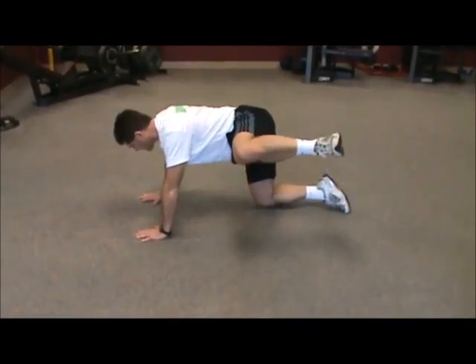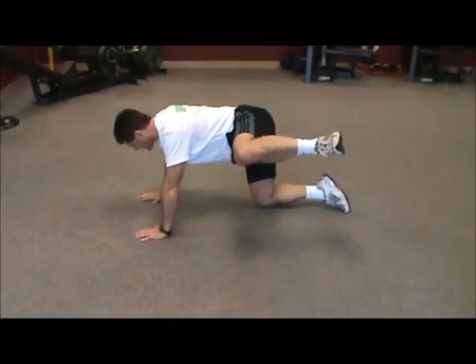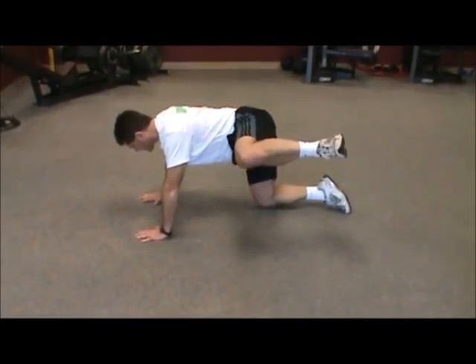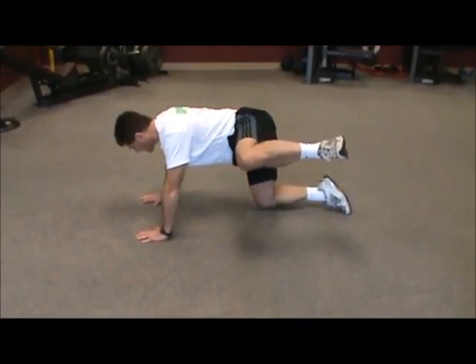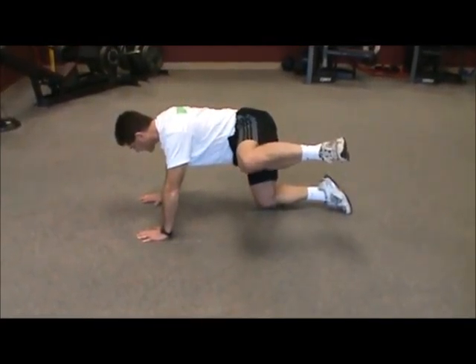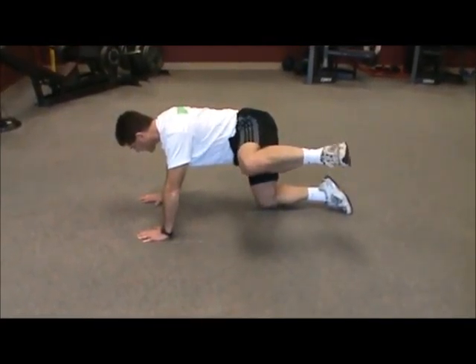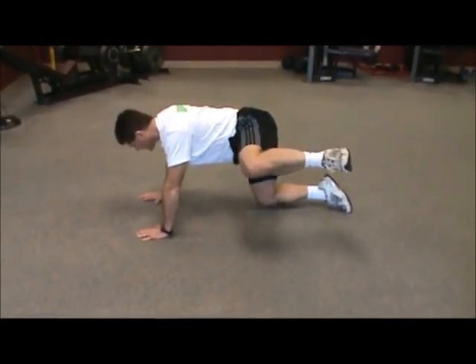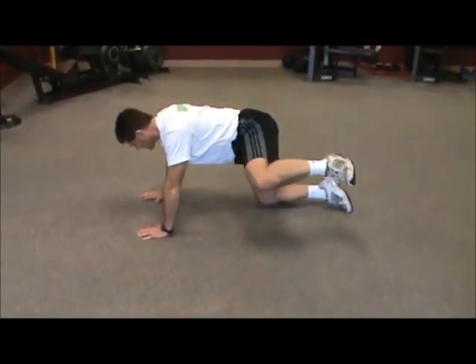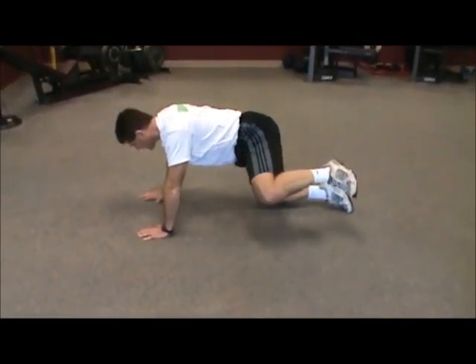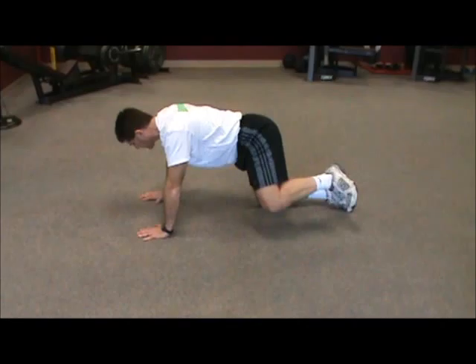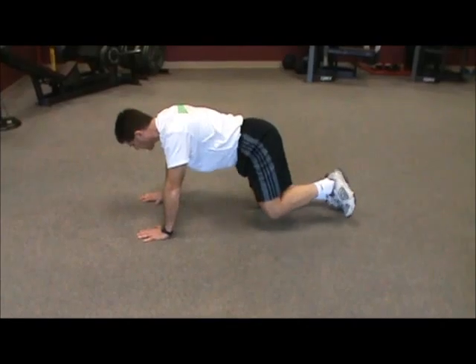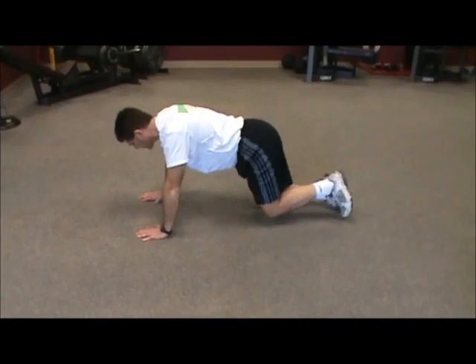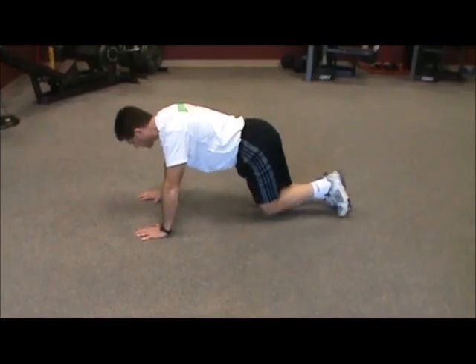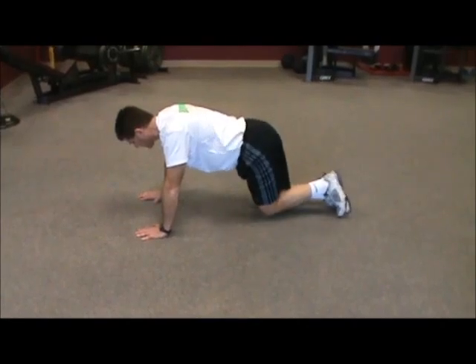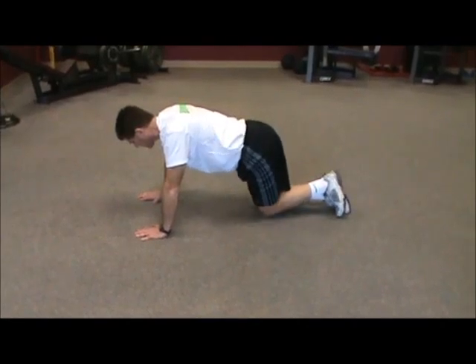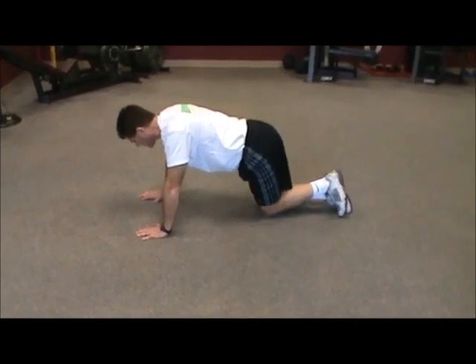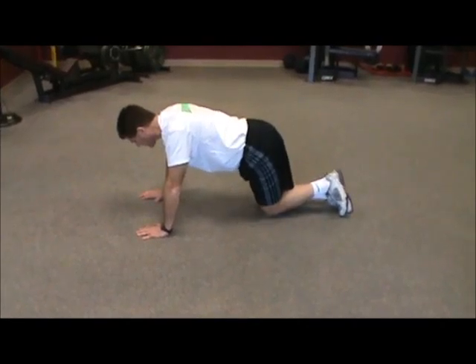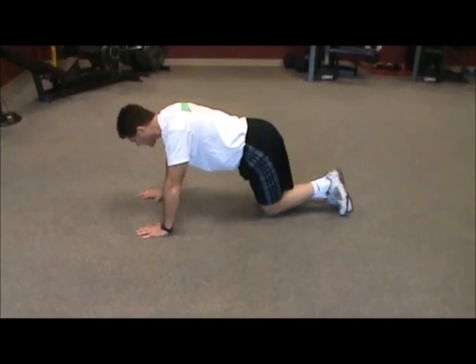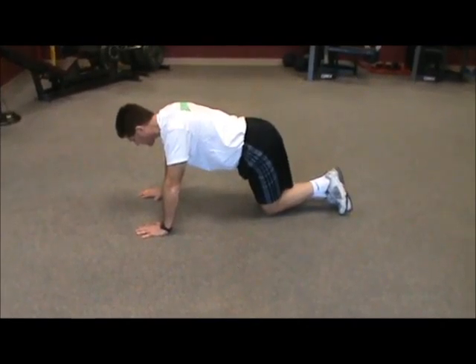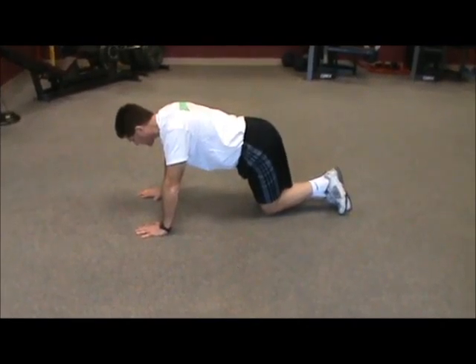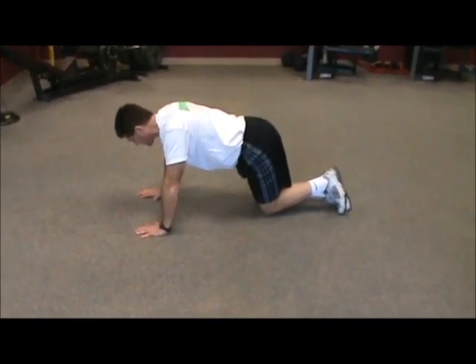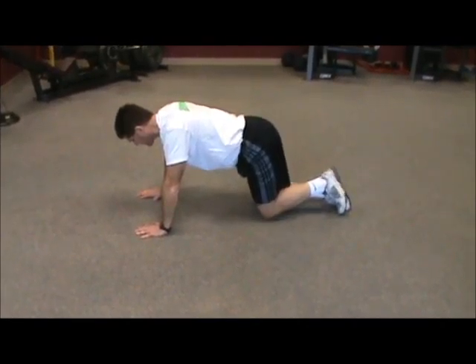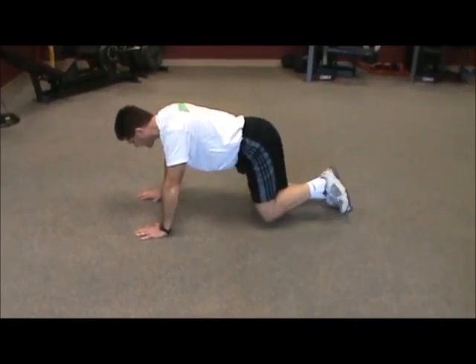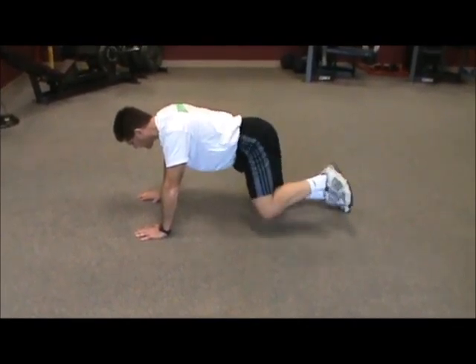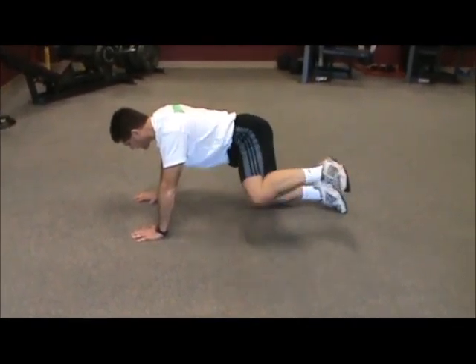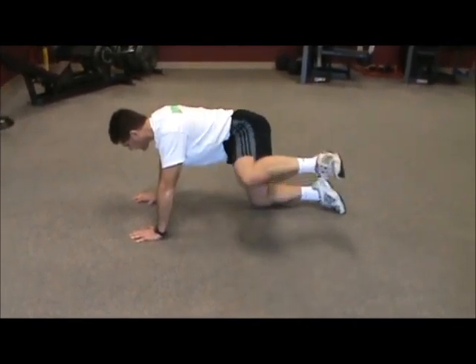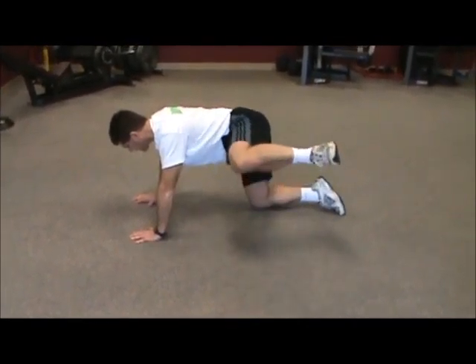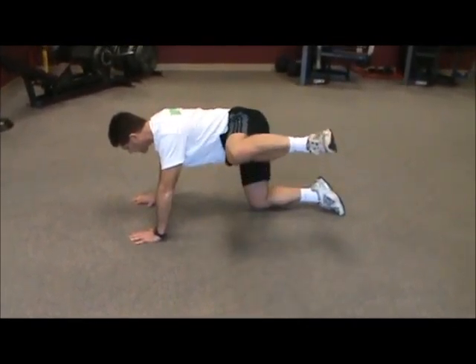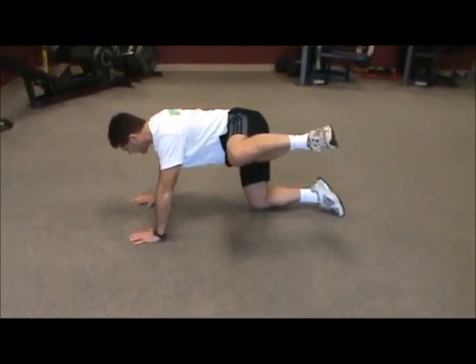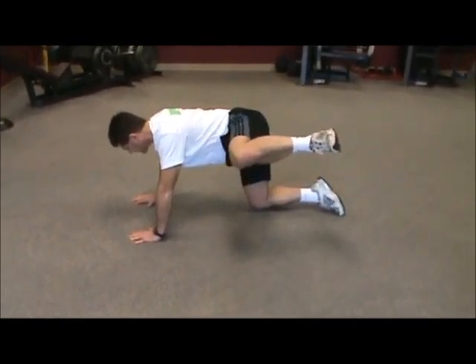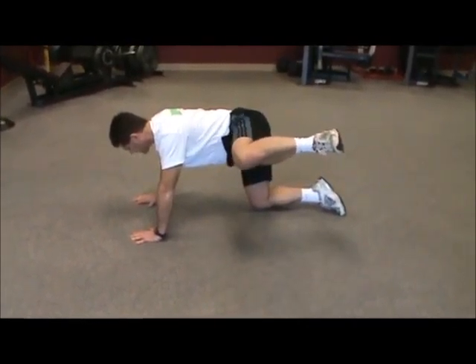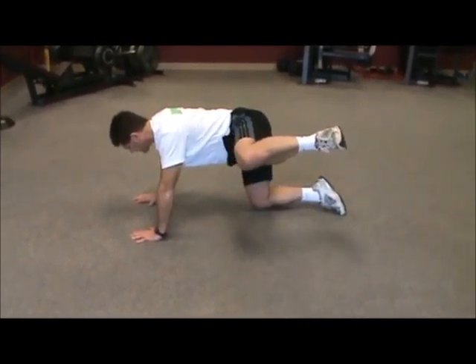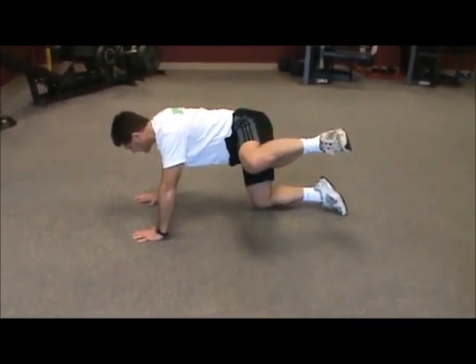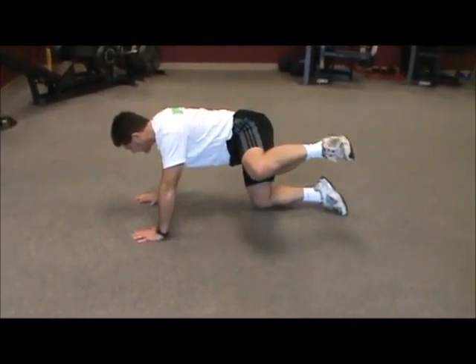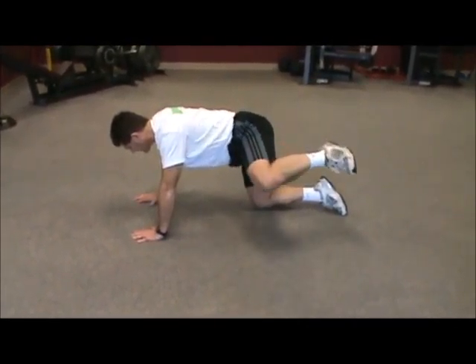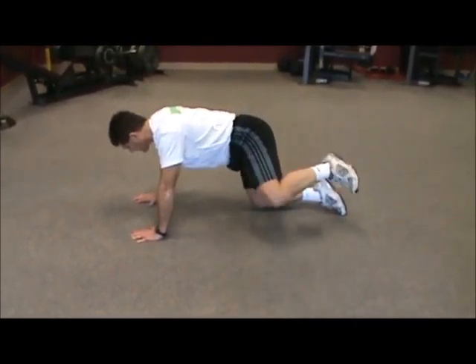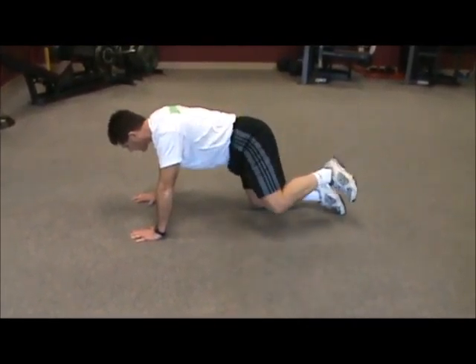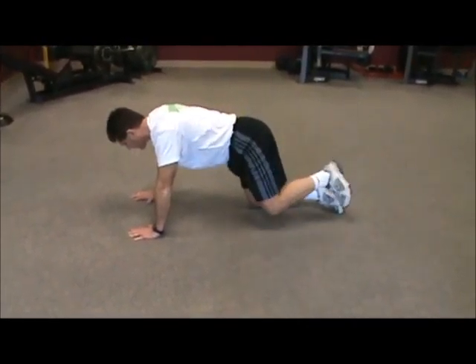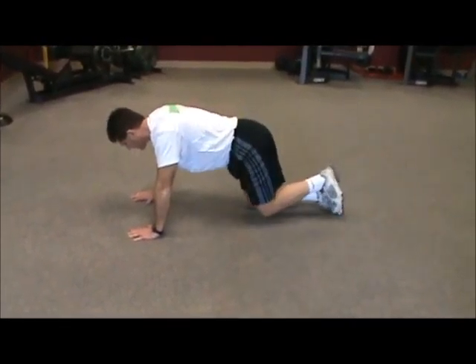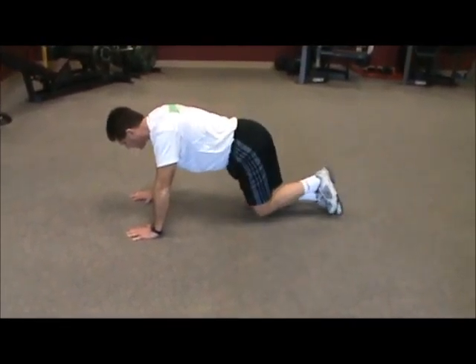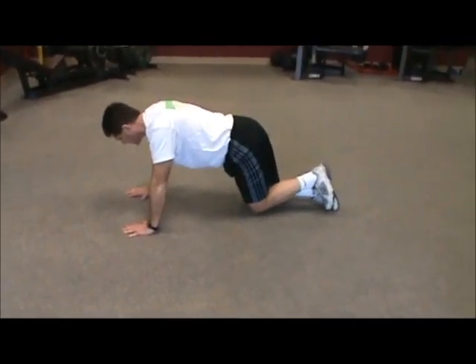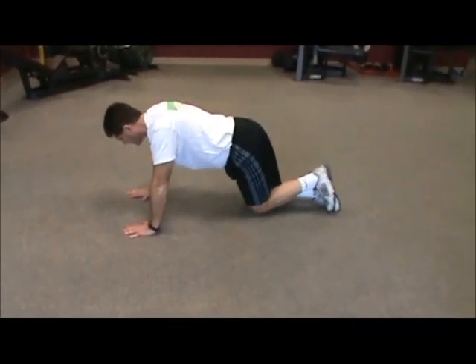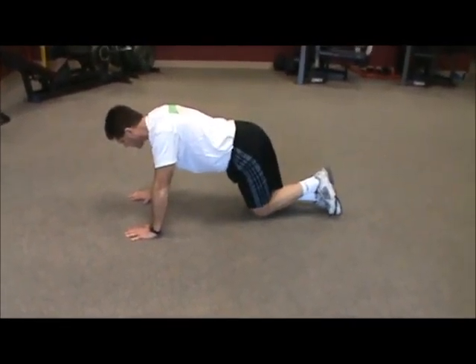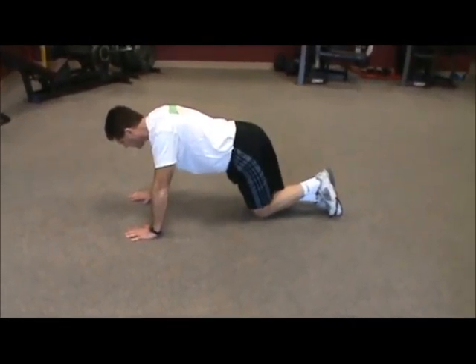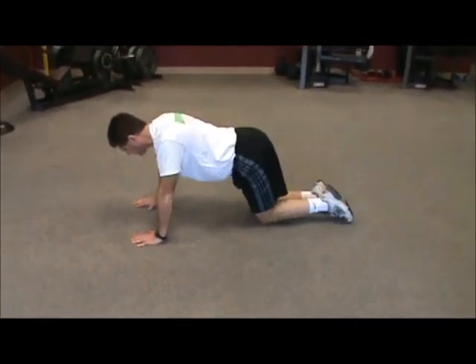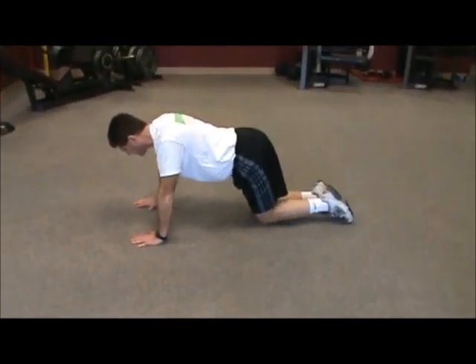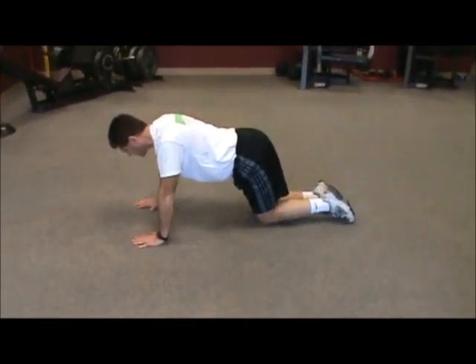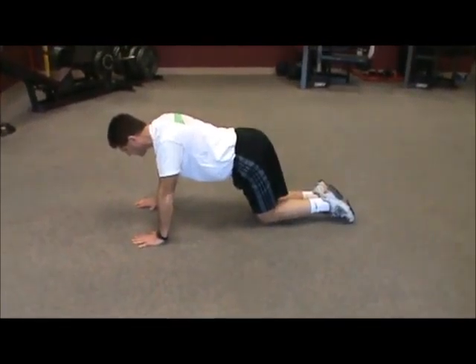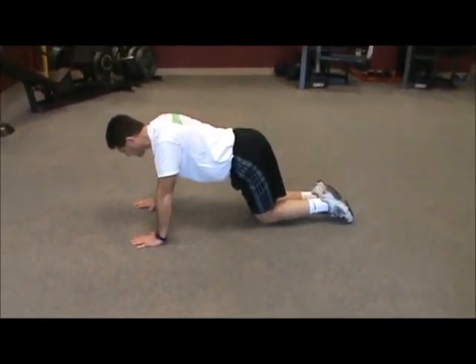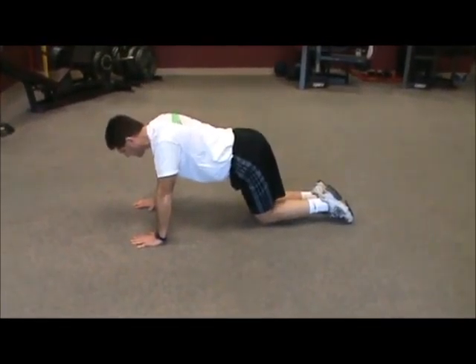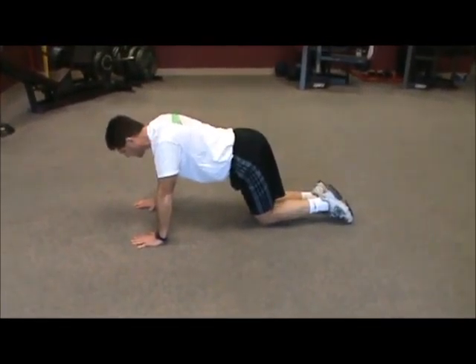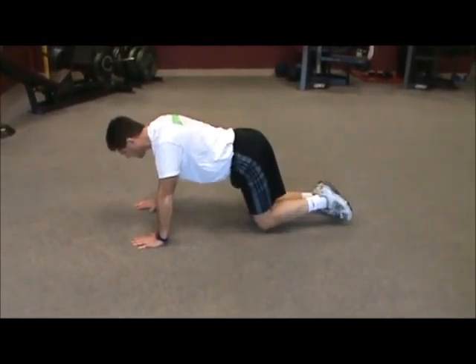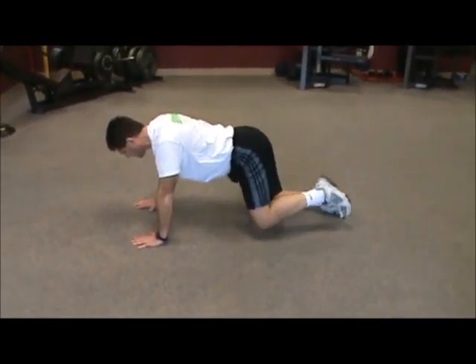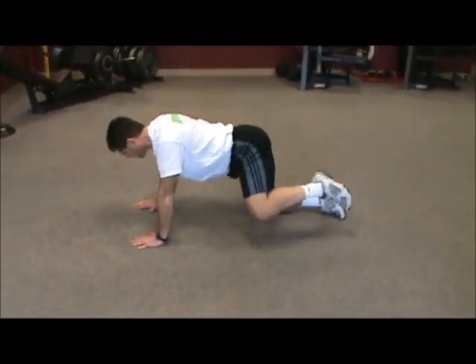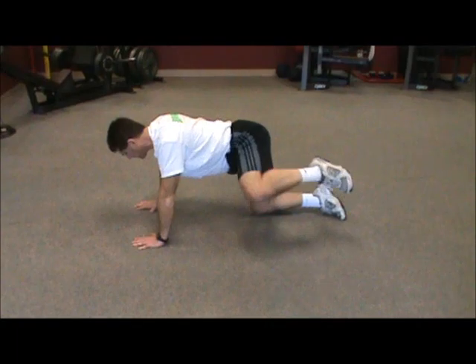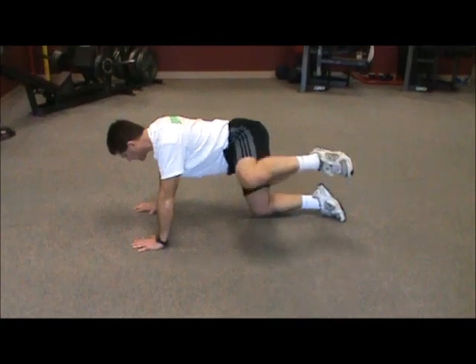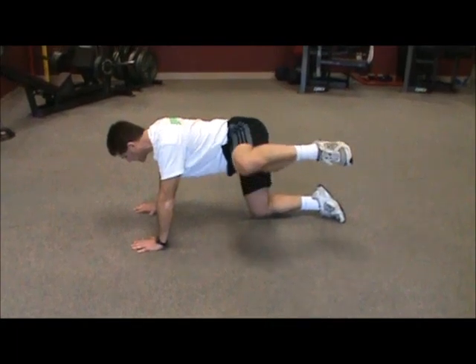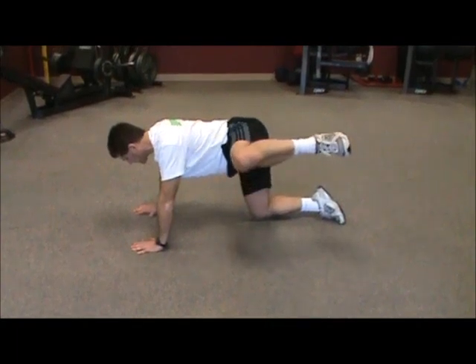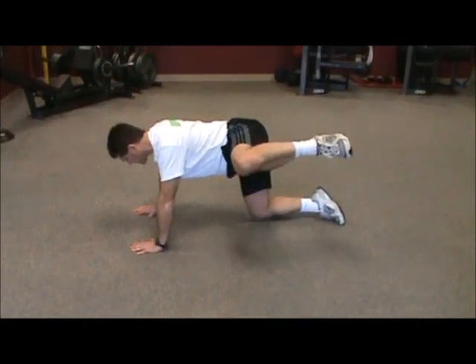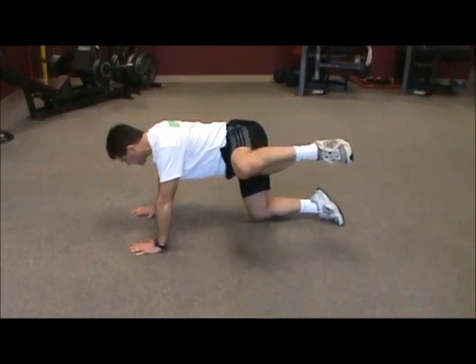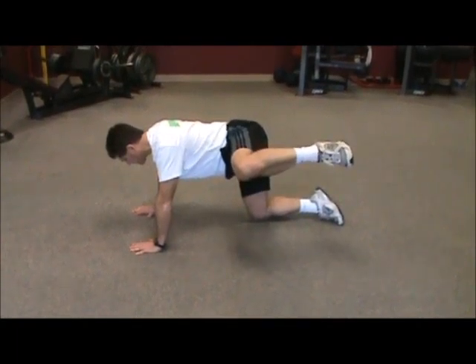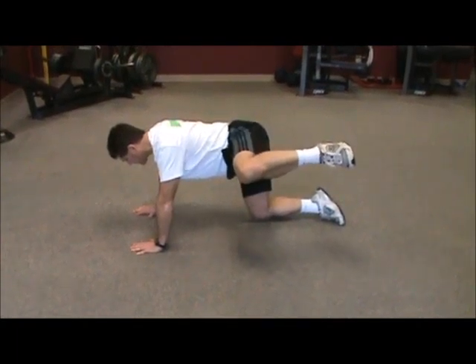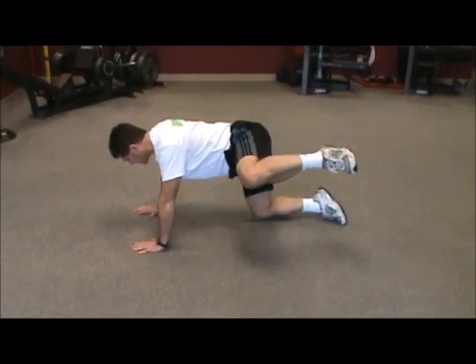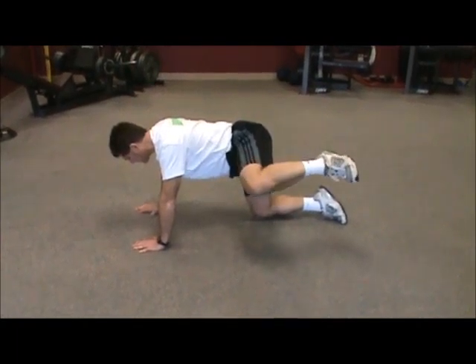Slowly raise one knee out to the side, pause, and then lower that knee back down to the start position.